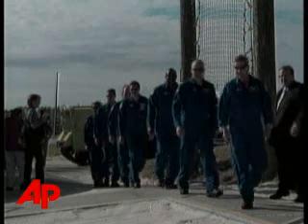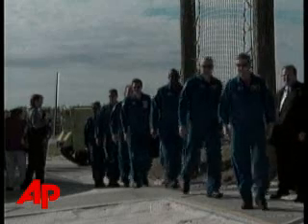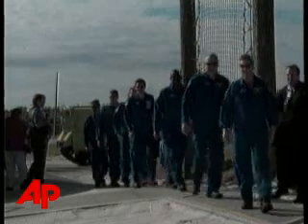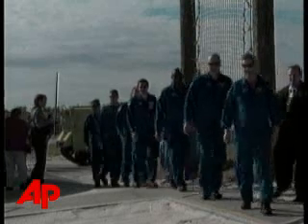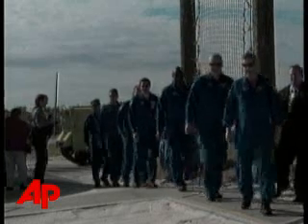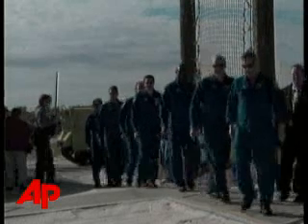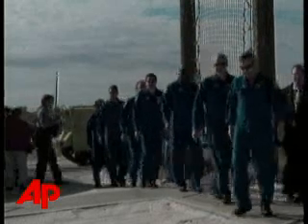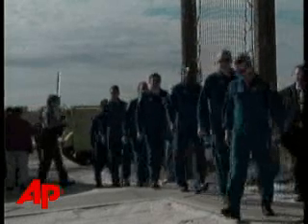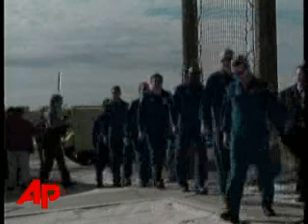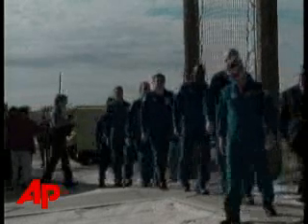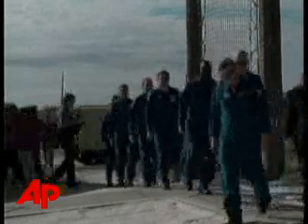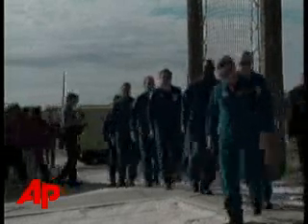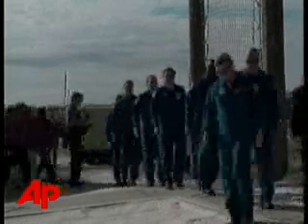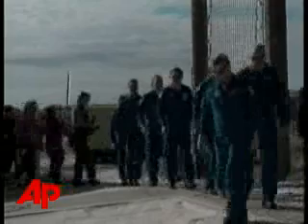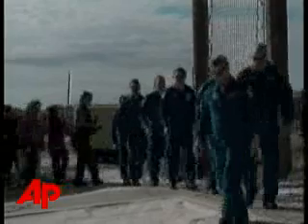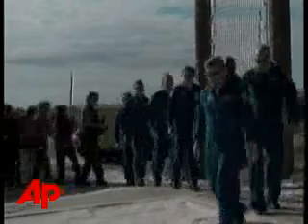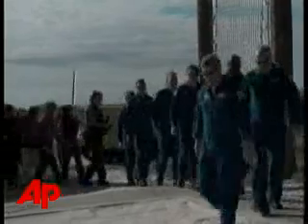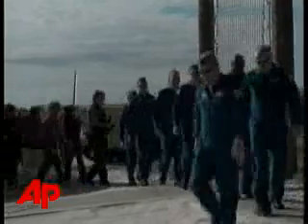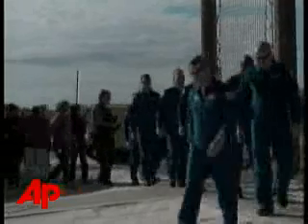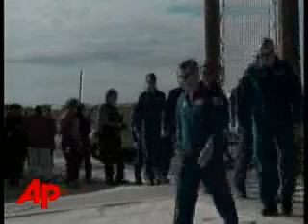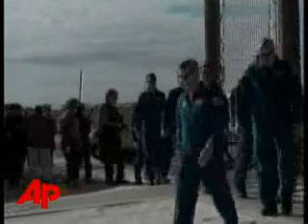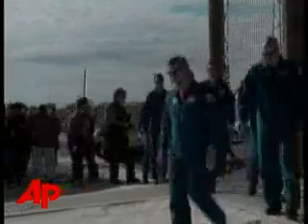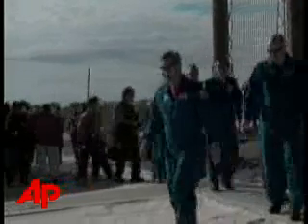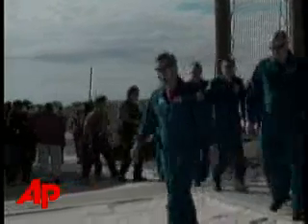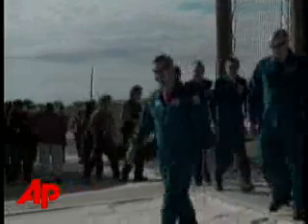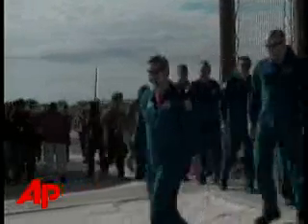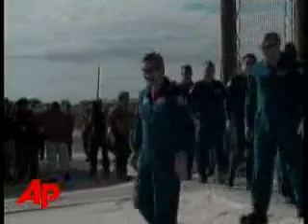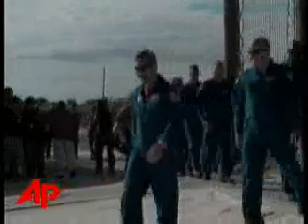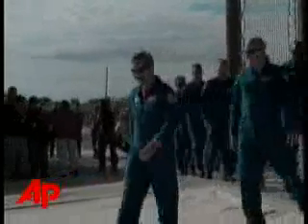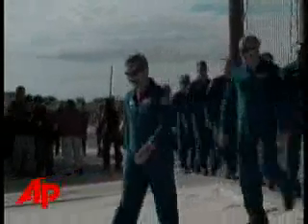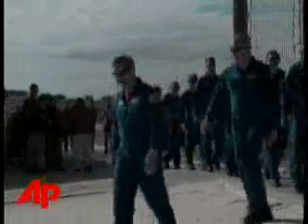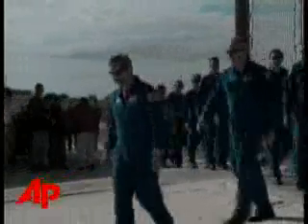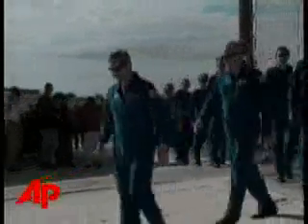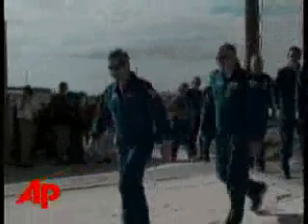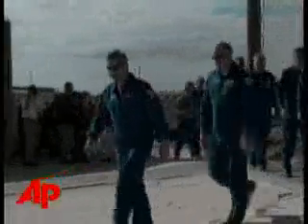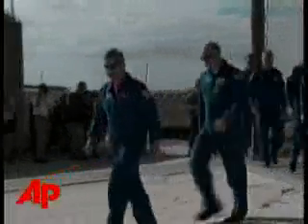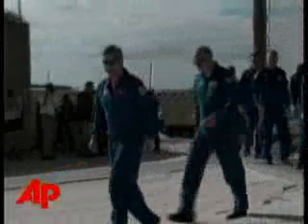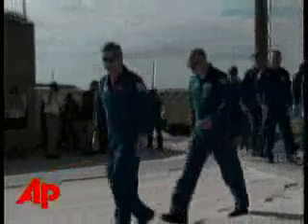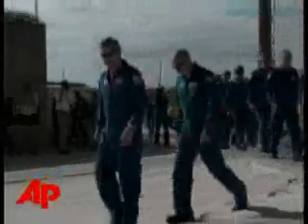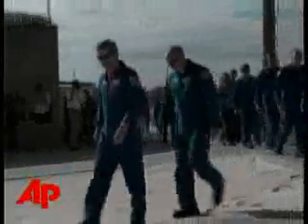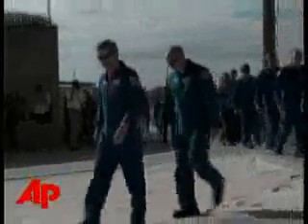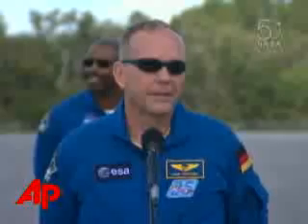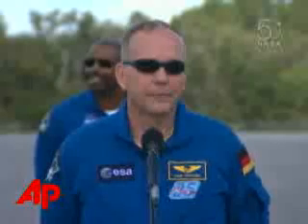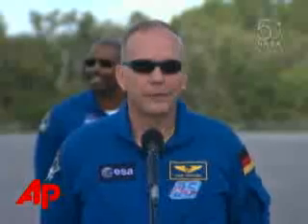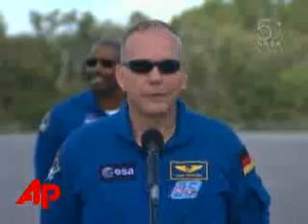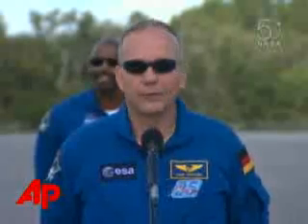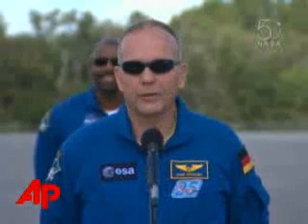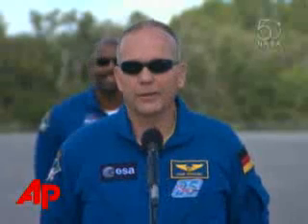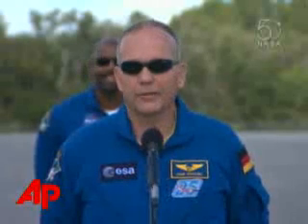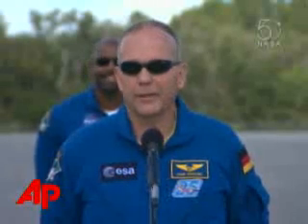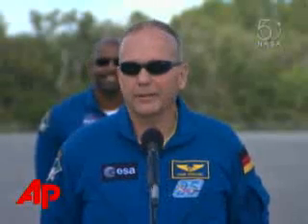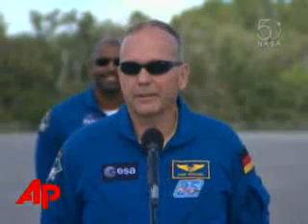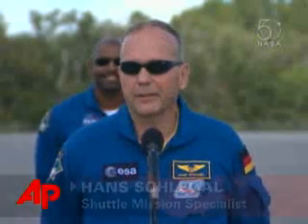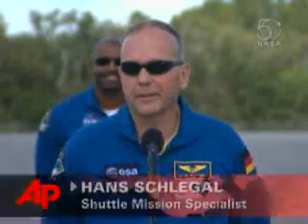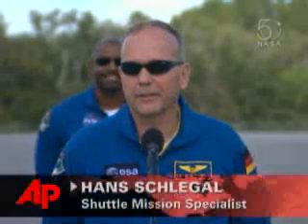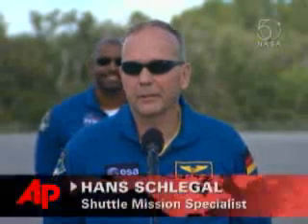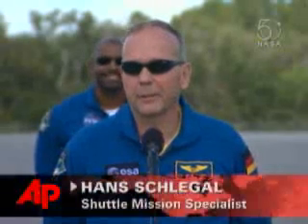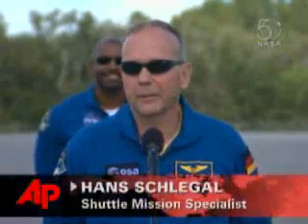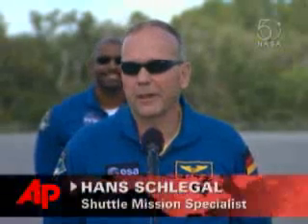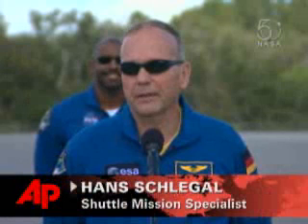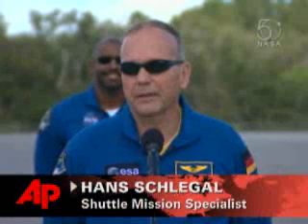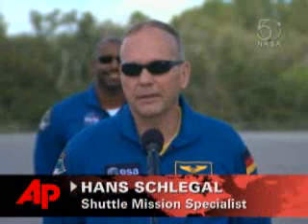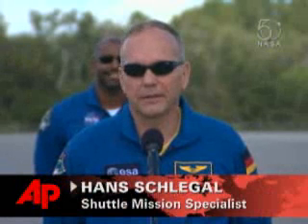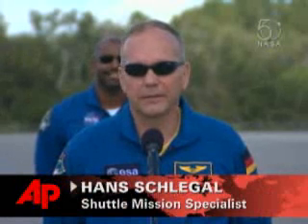No one is more ready to get the mission underway than the men charged with taking Atlantis up. It feels really great to be back here.